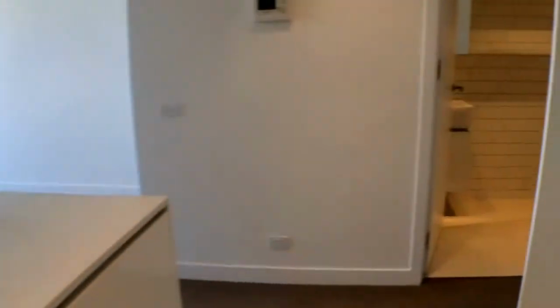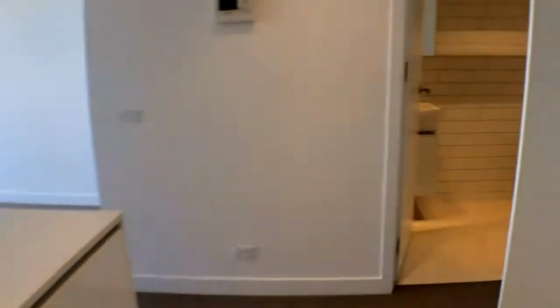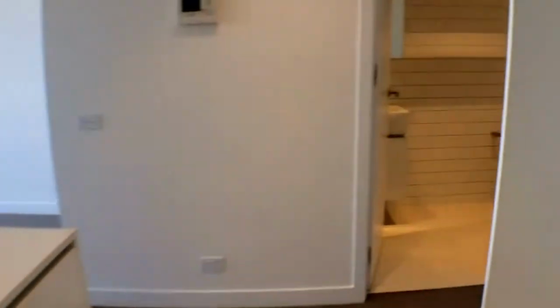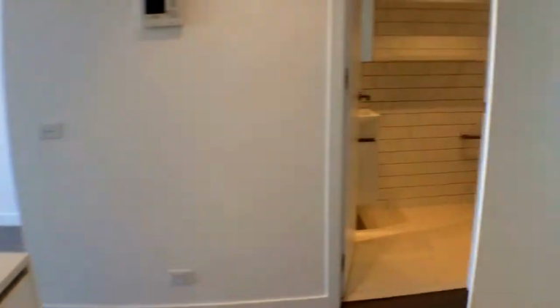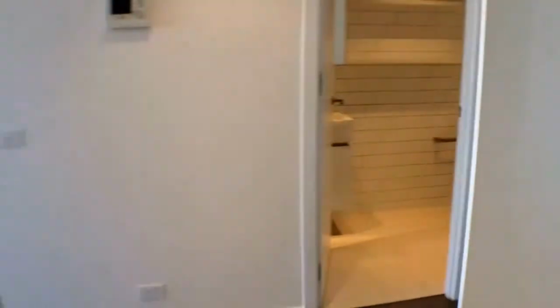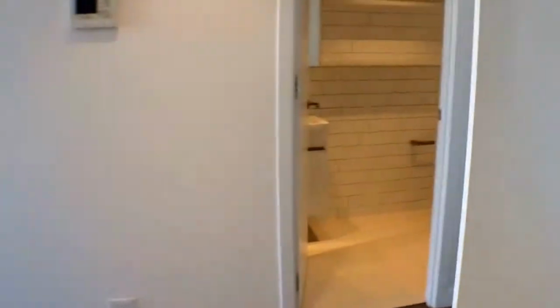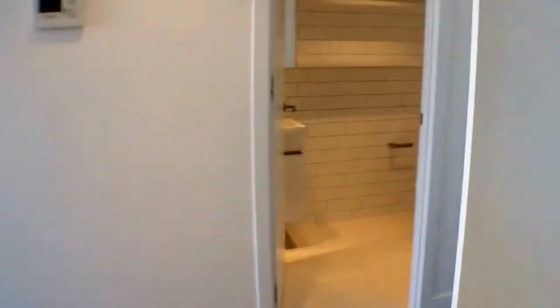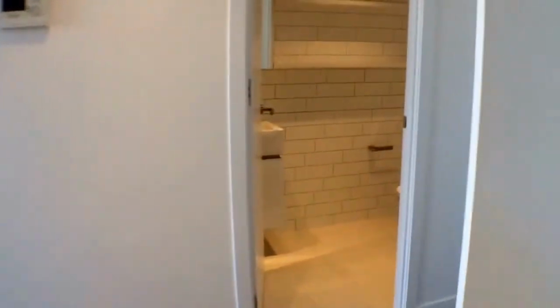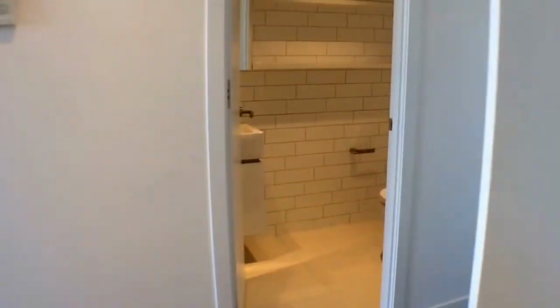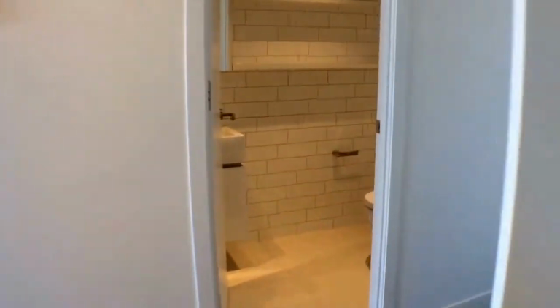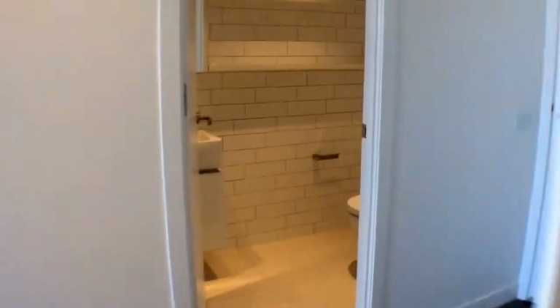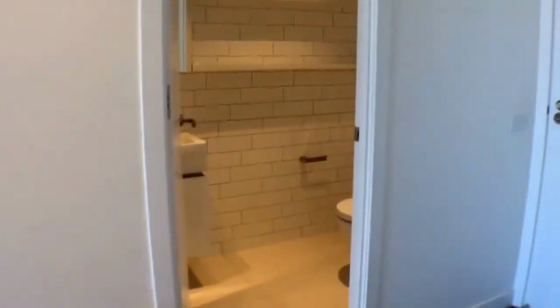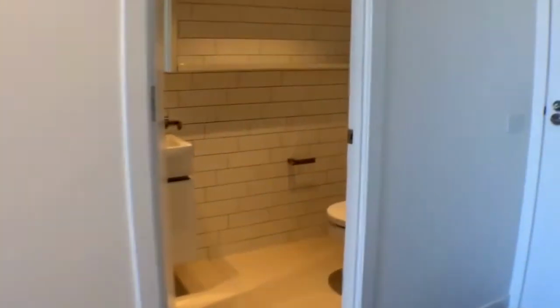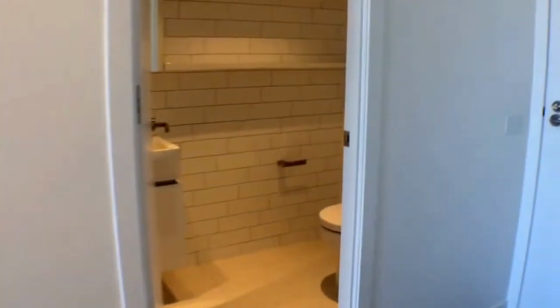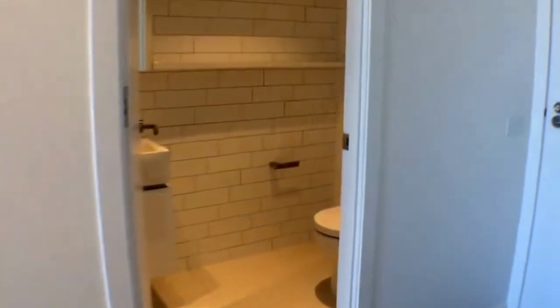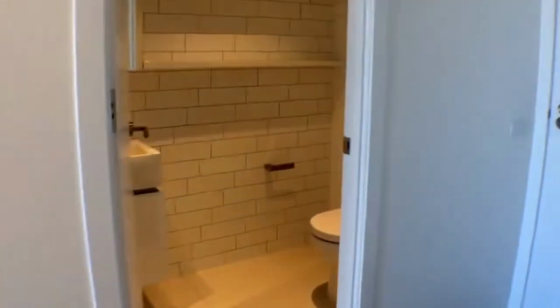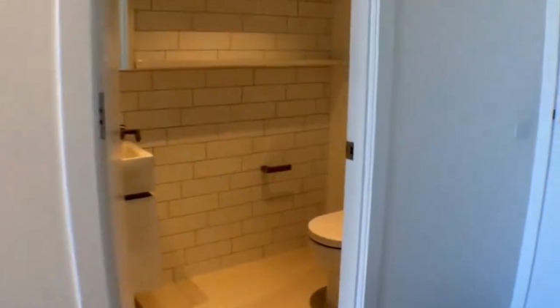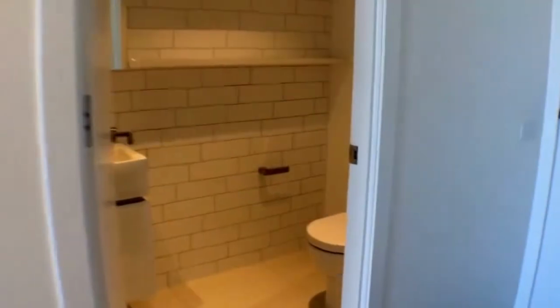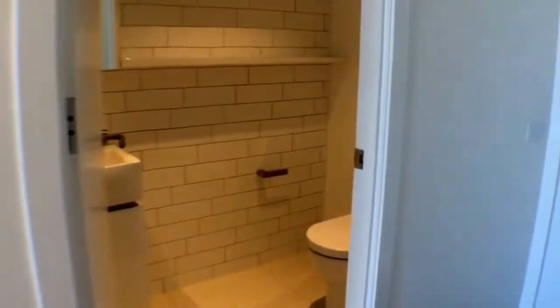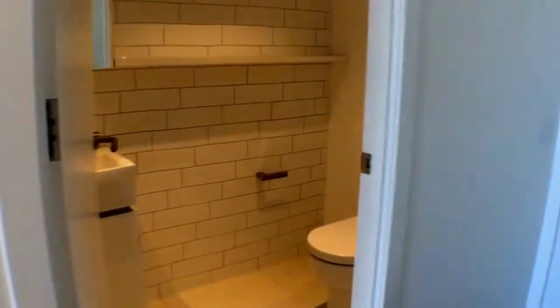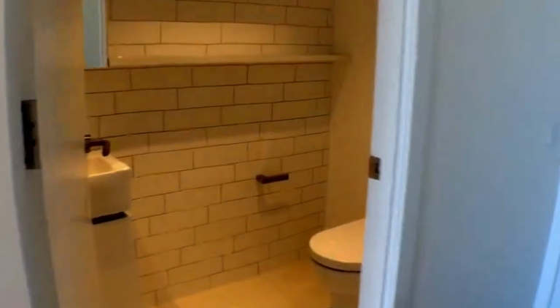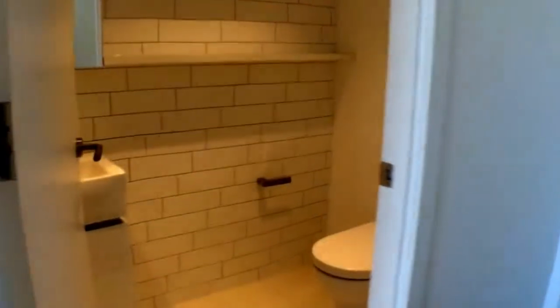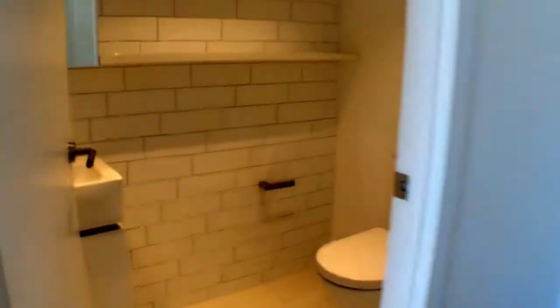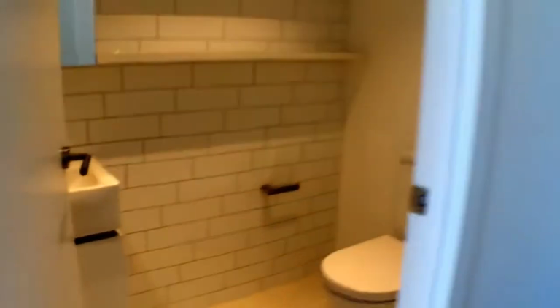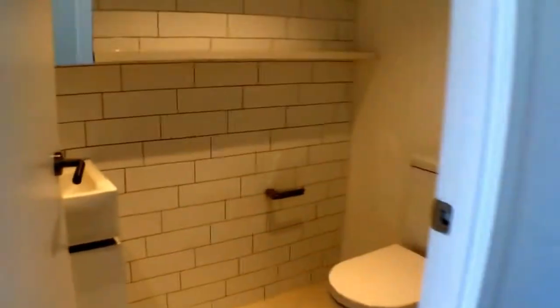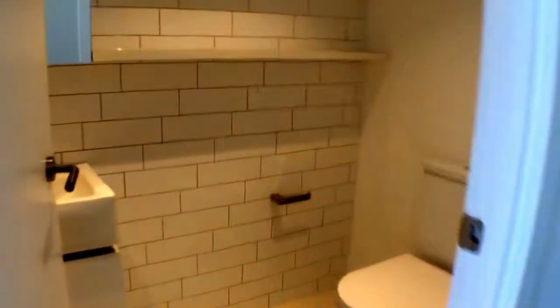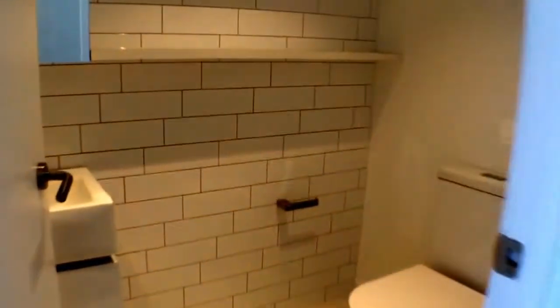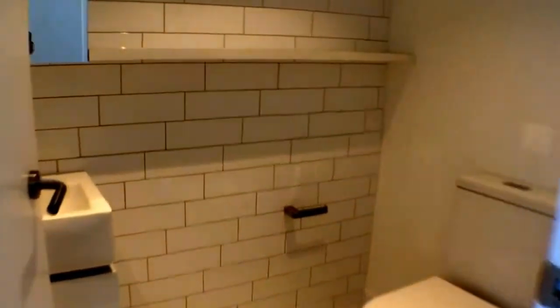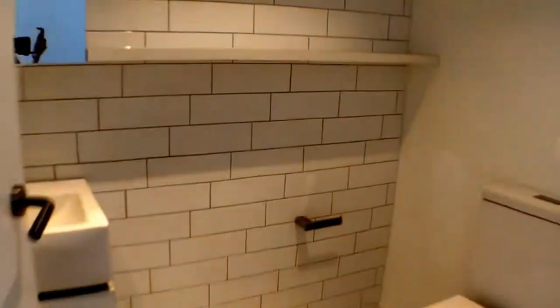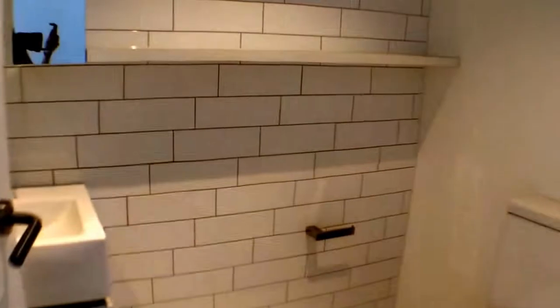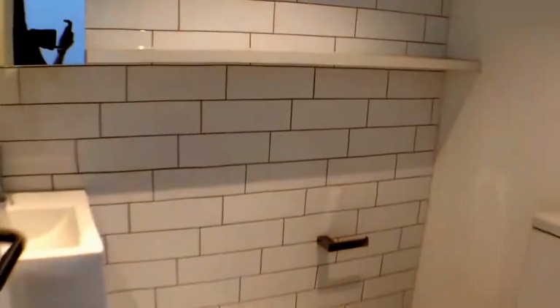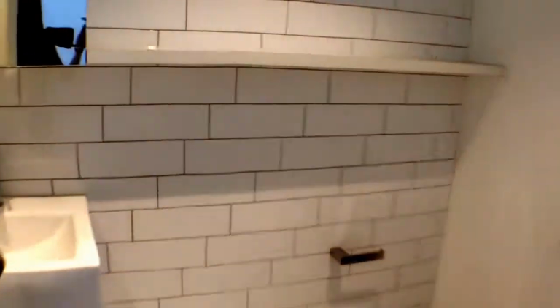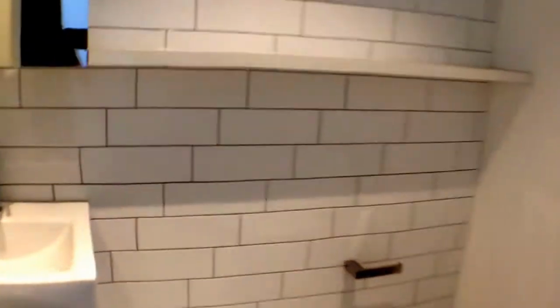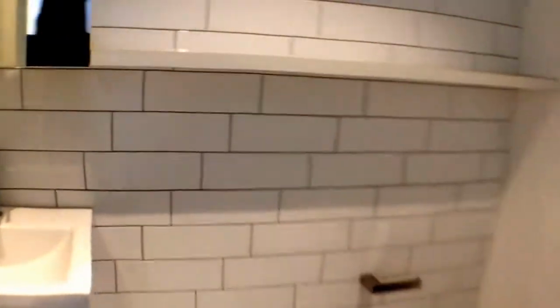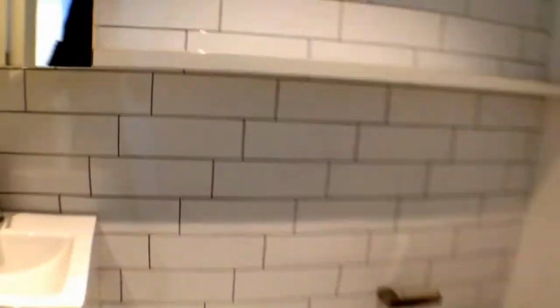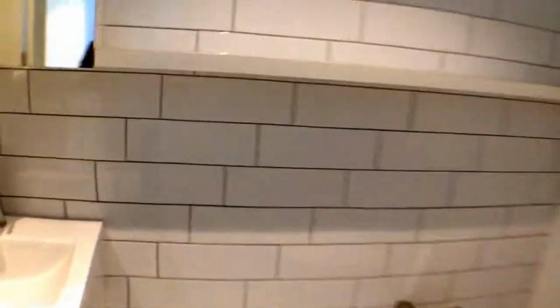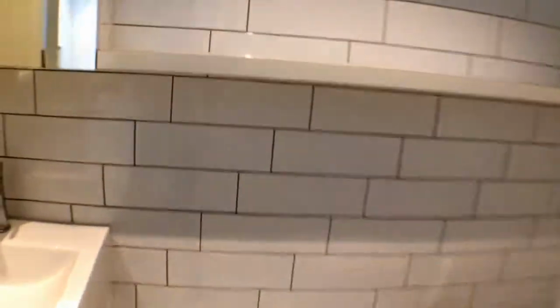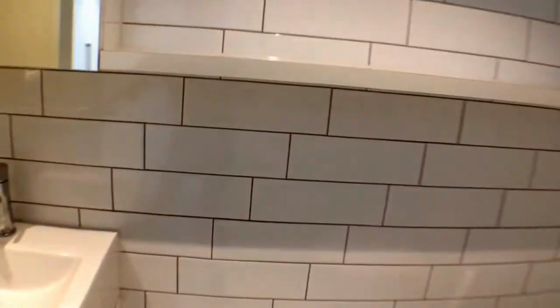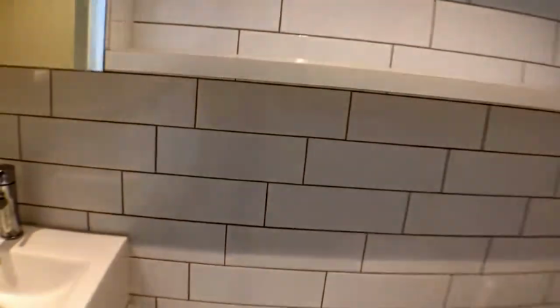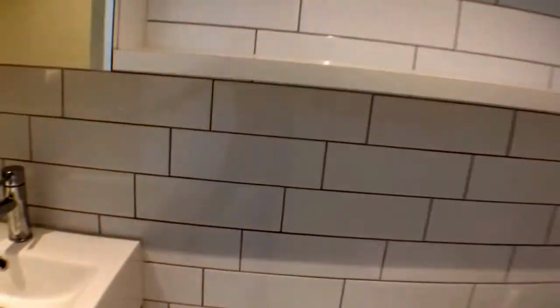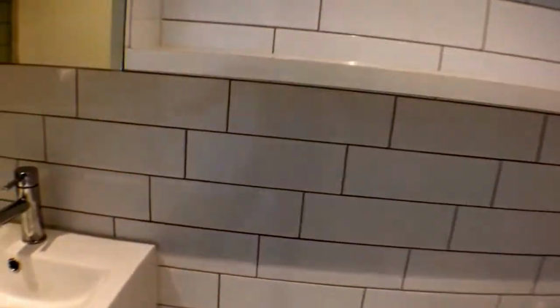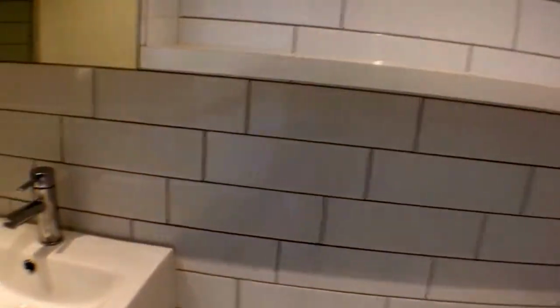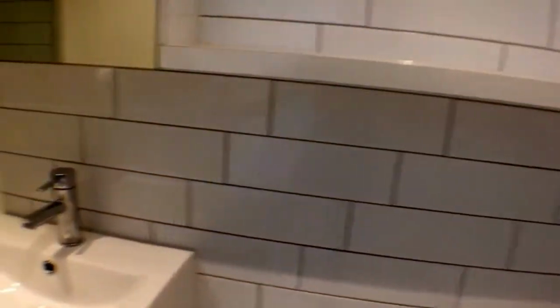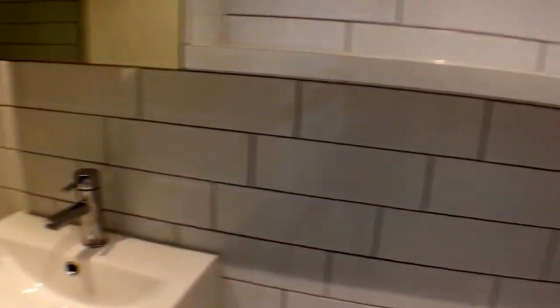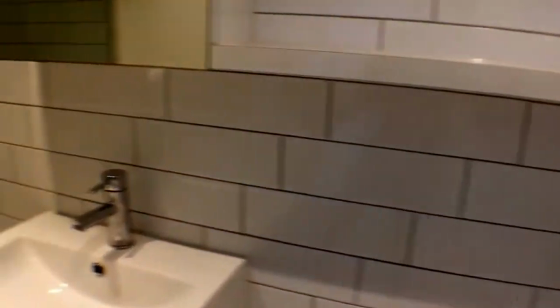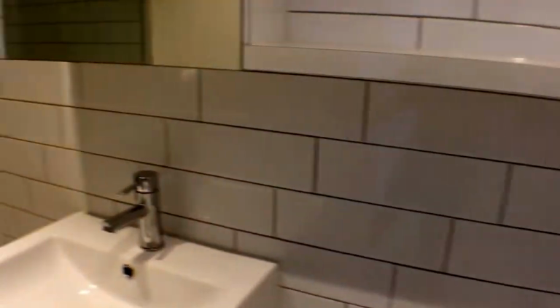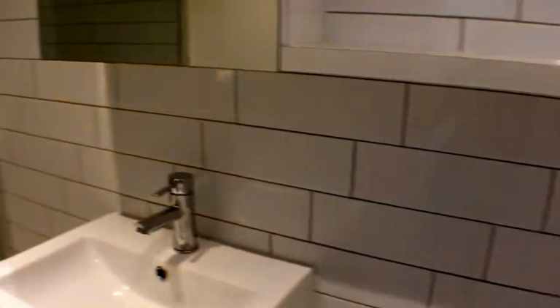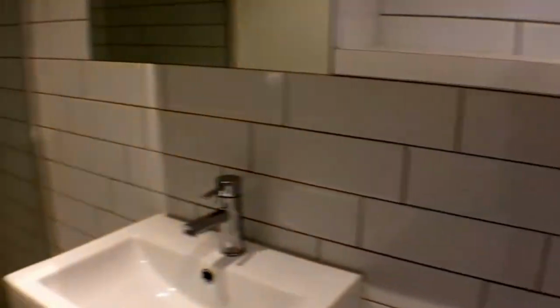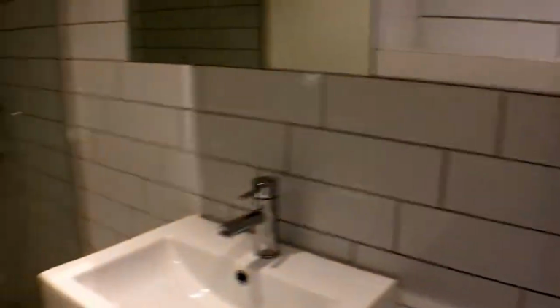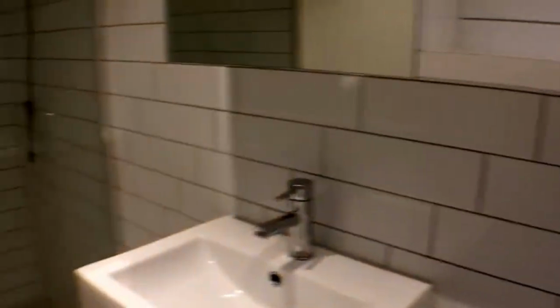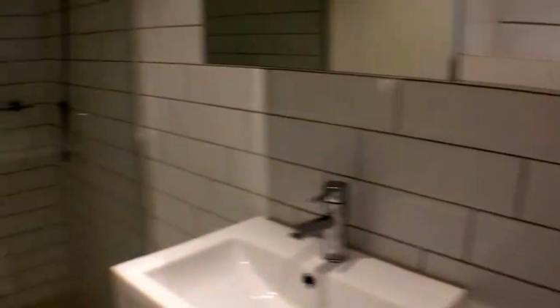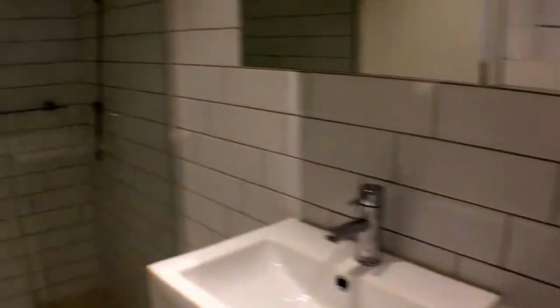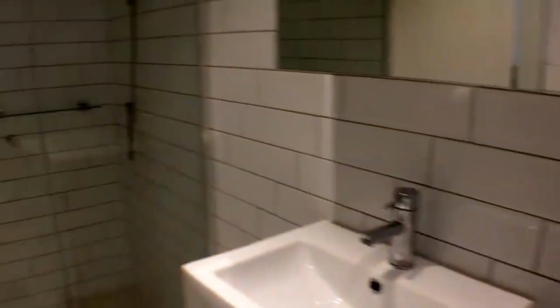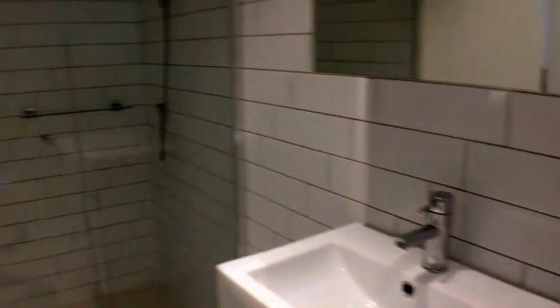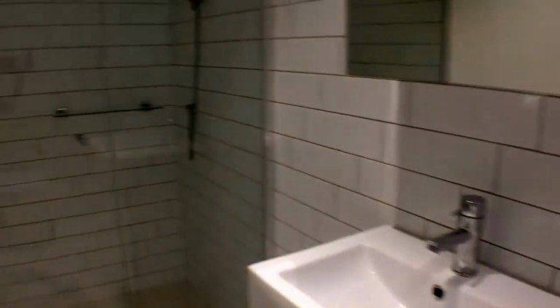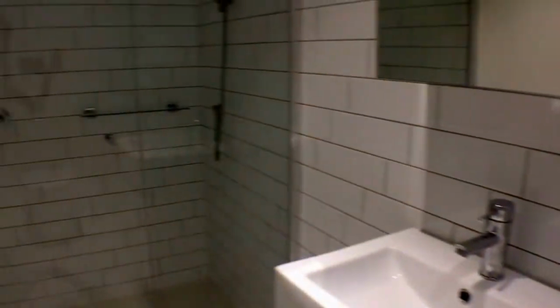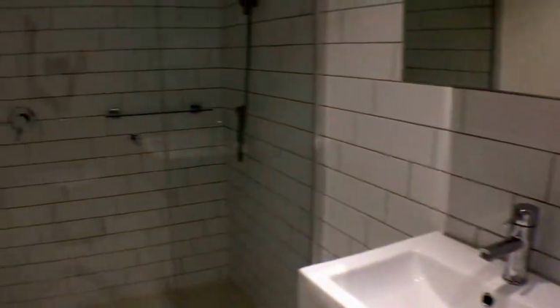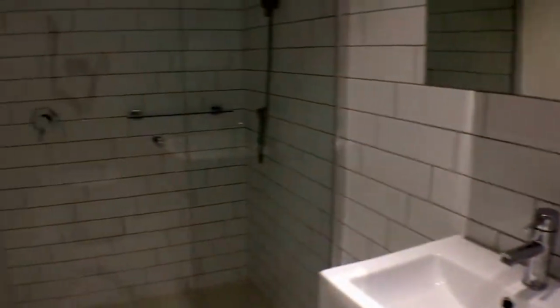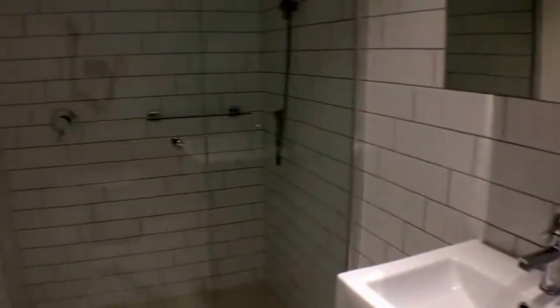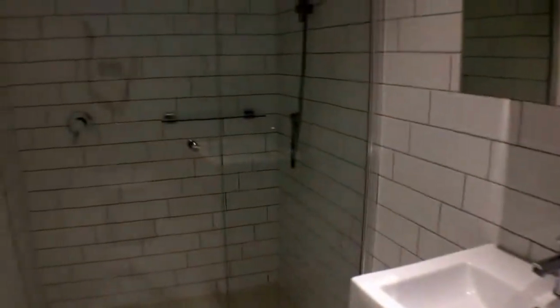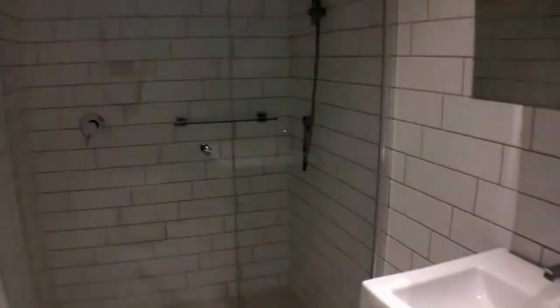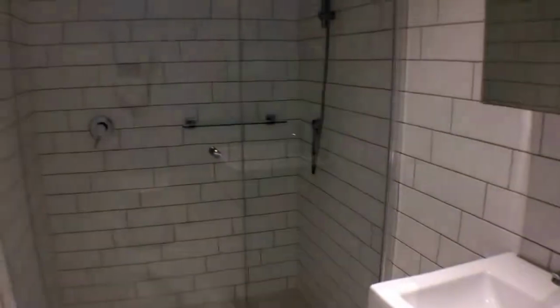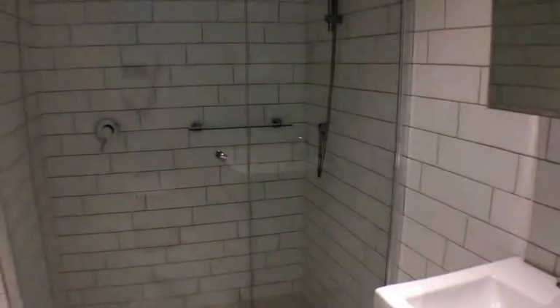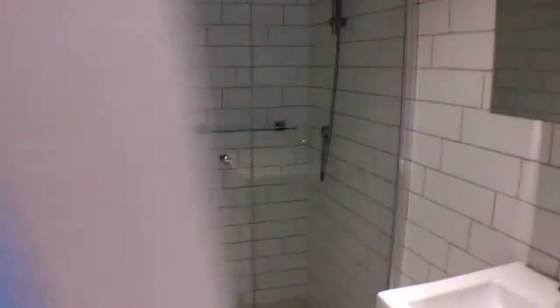Our main bathroom is extremely modern, as you can see here, with an extra large shower.